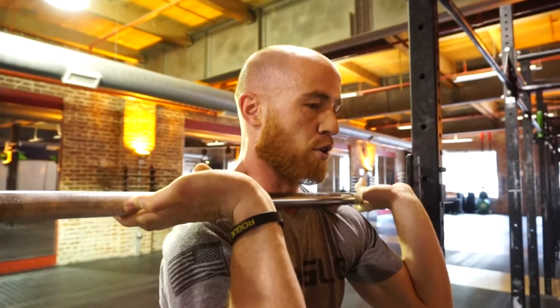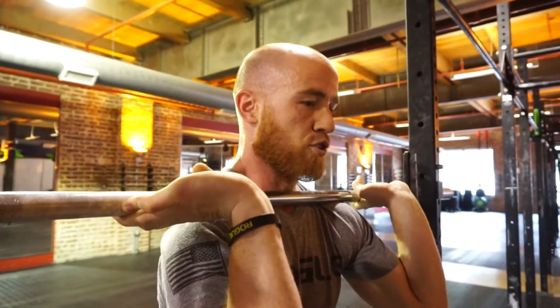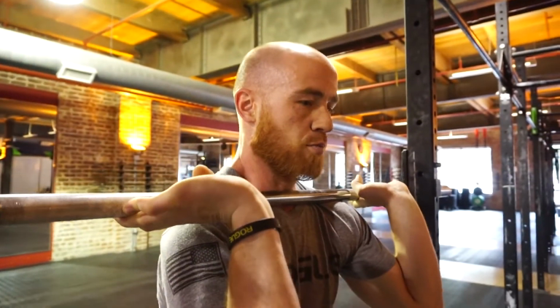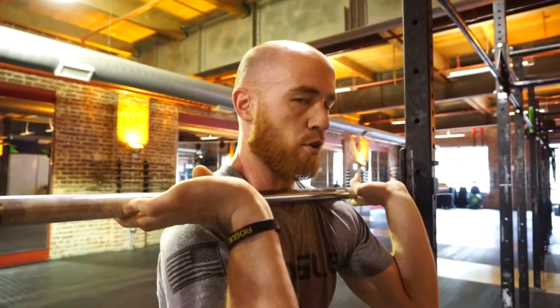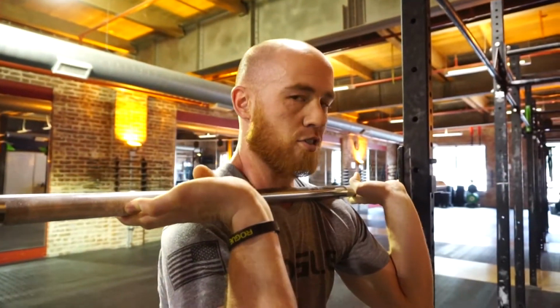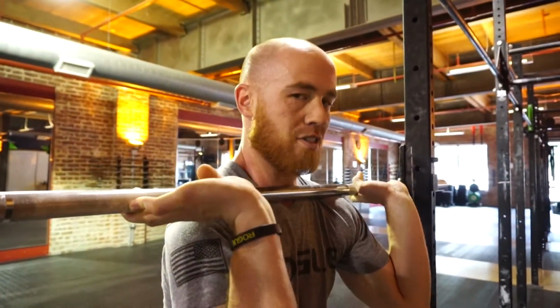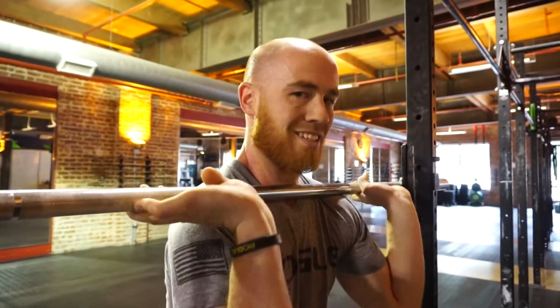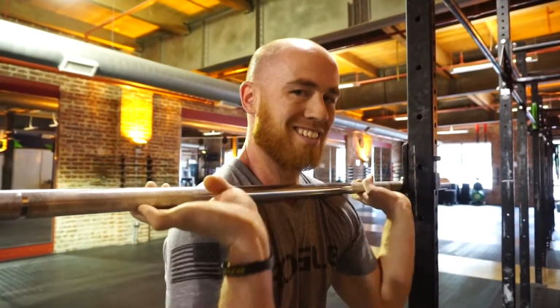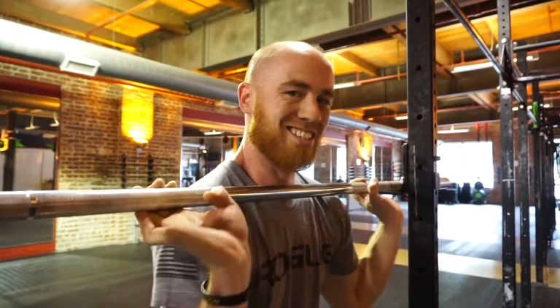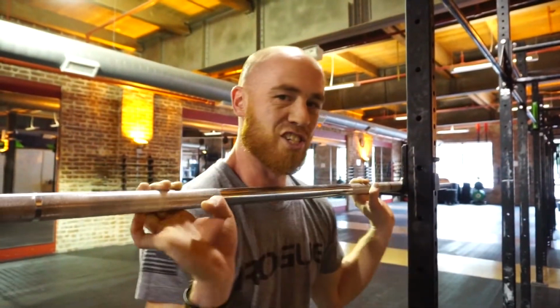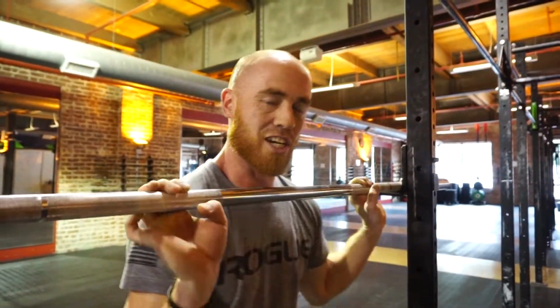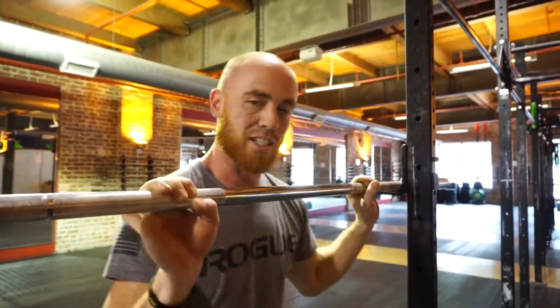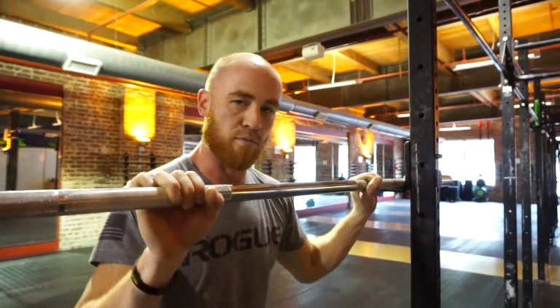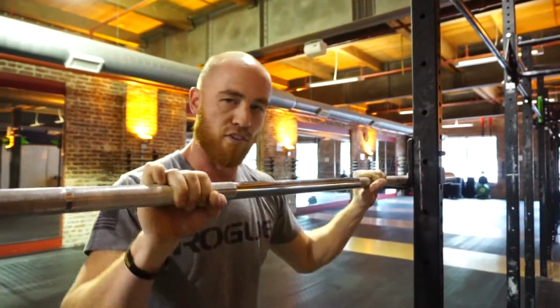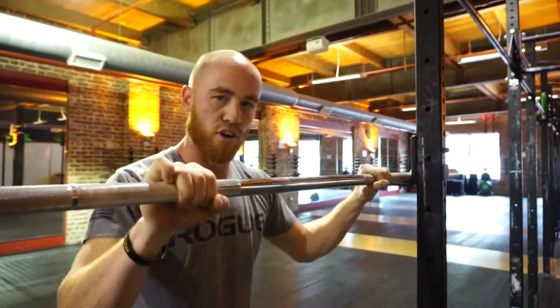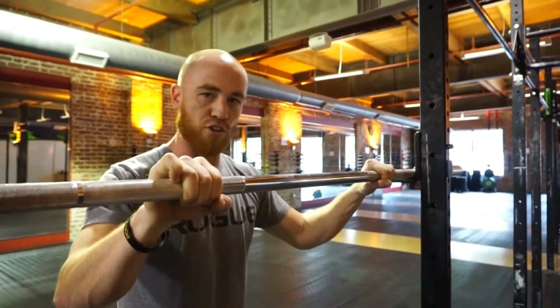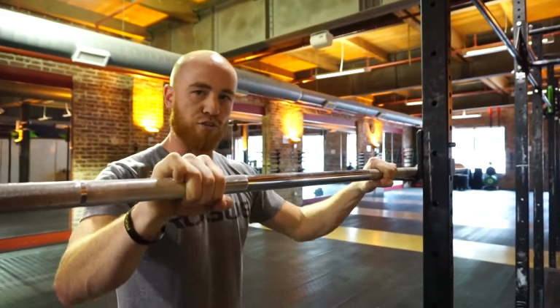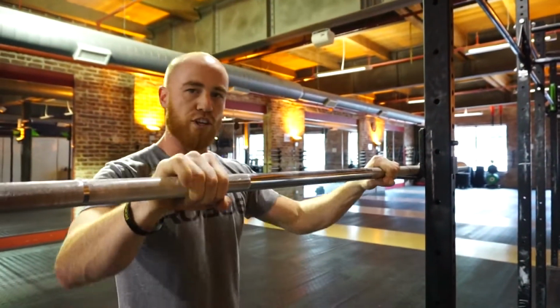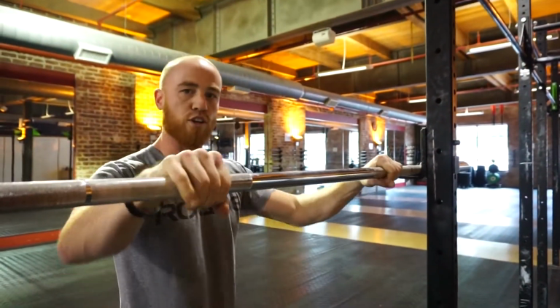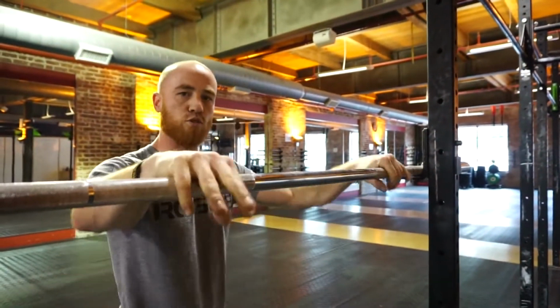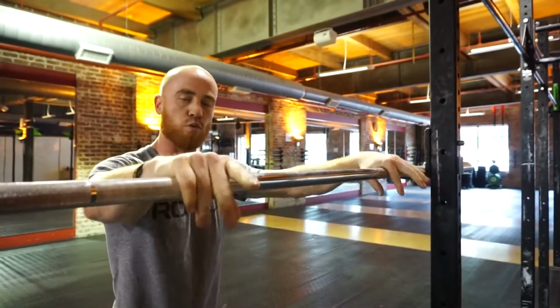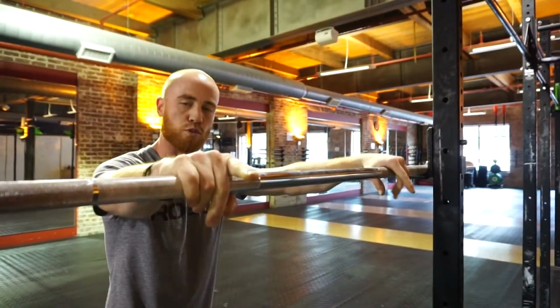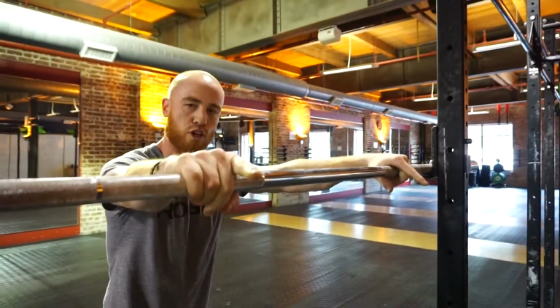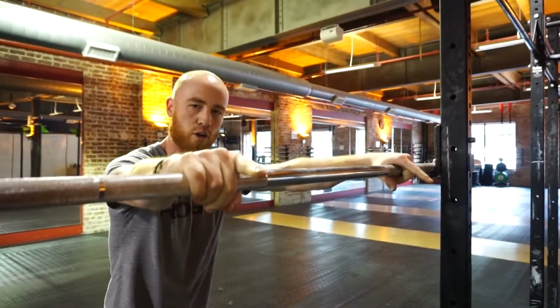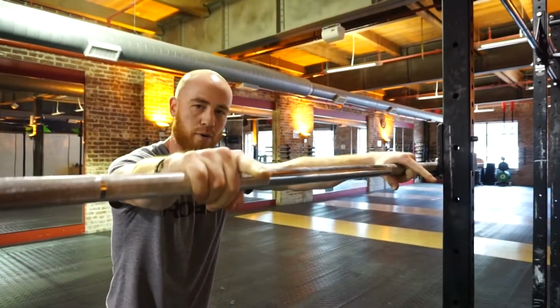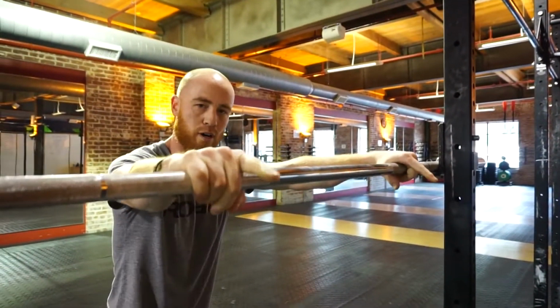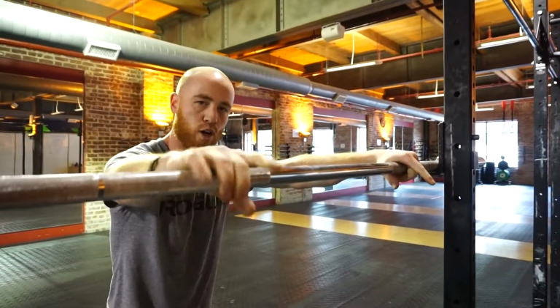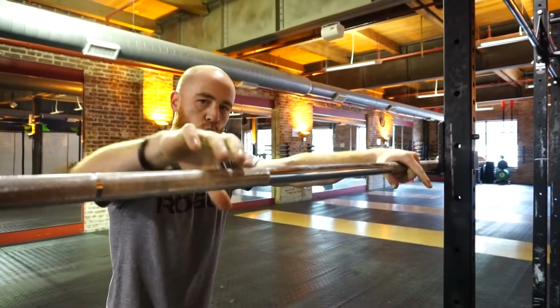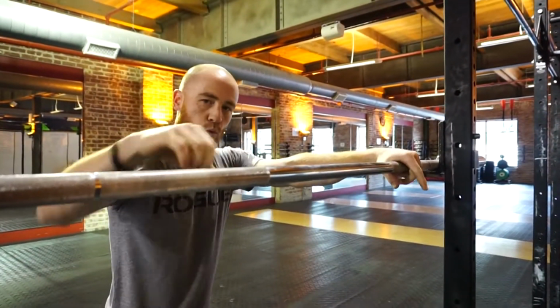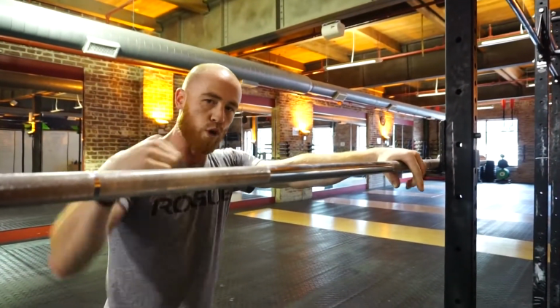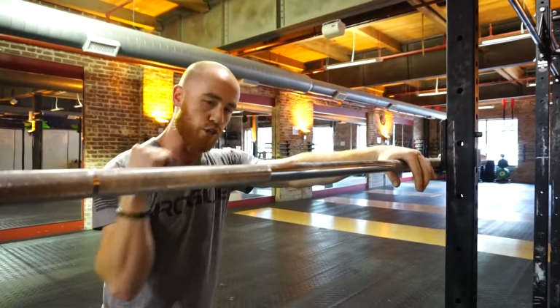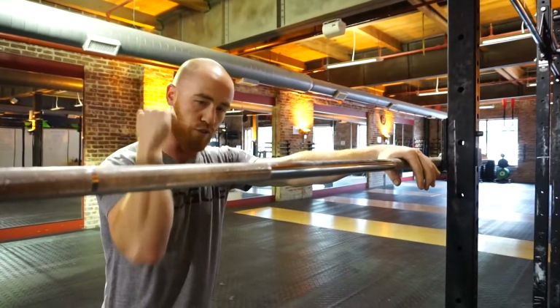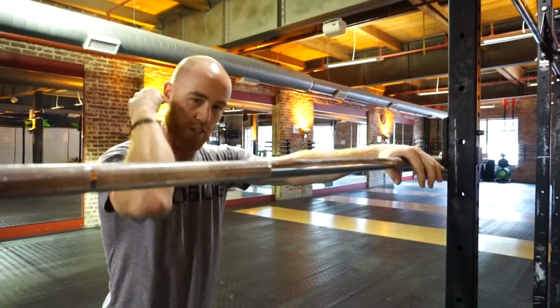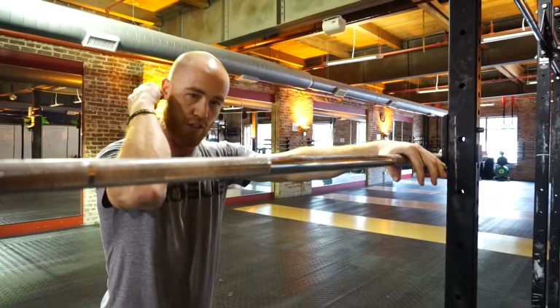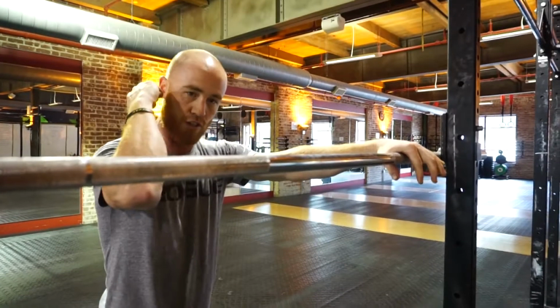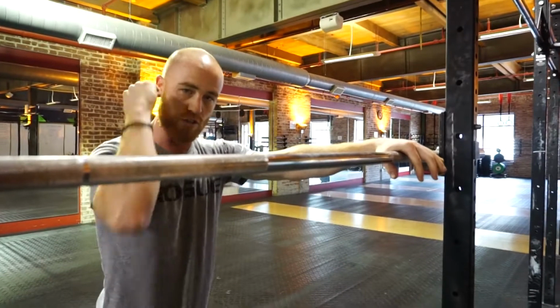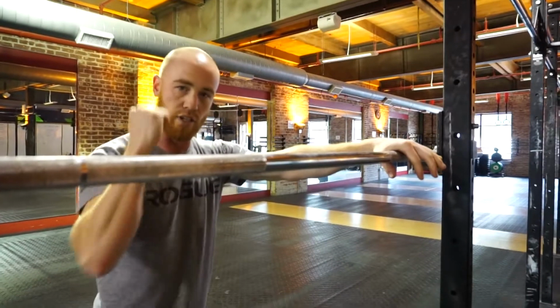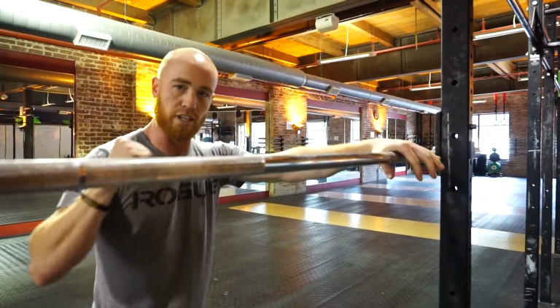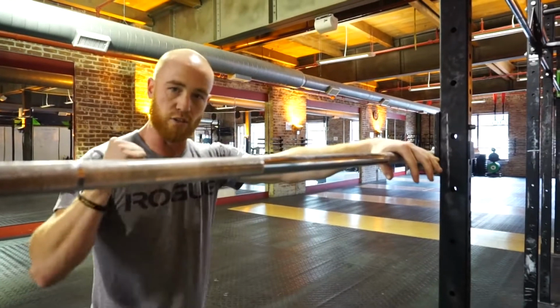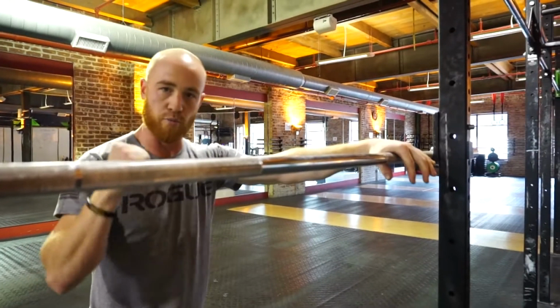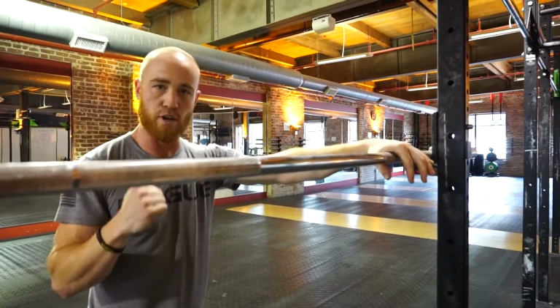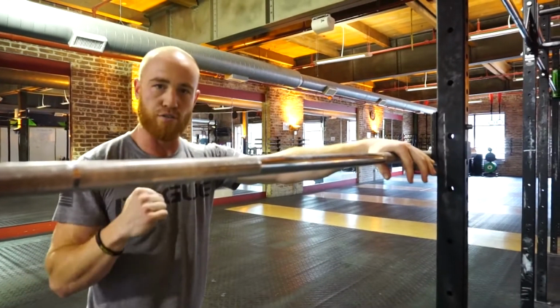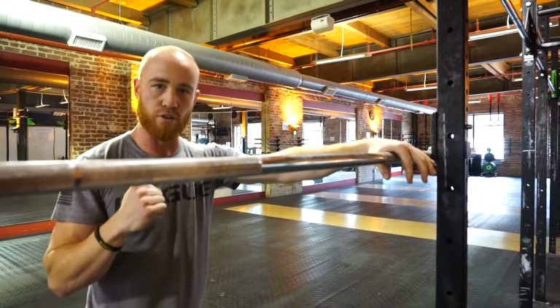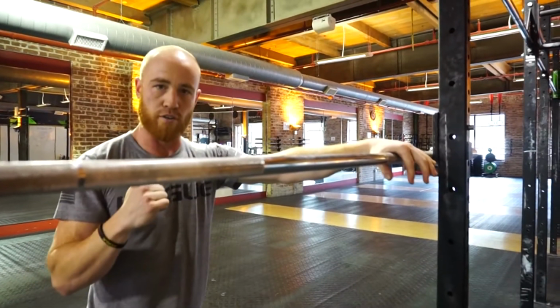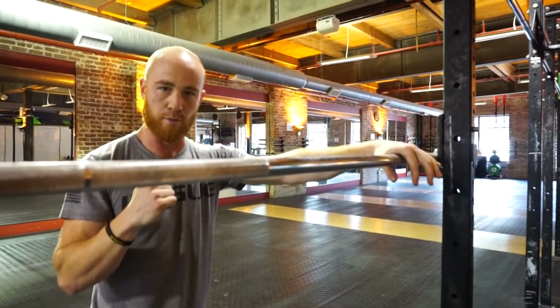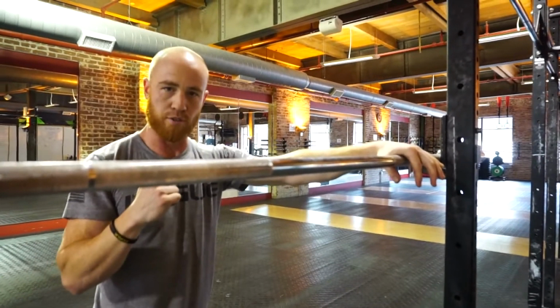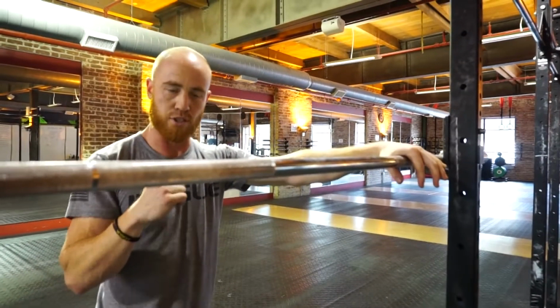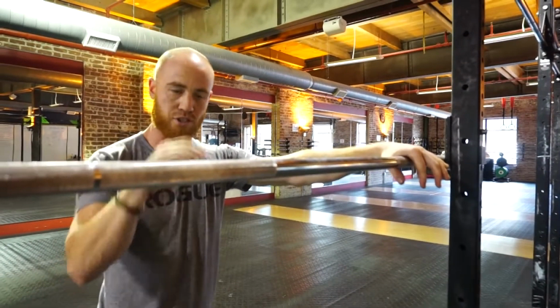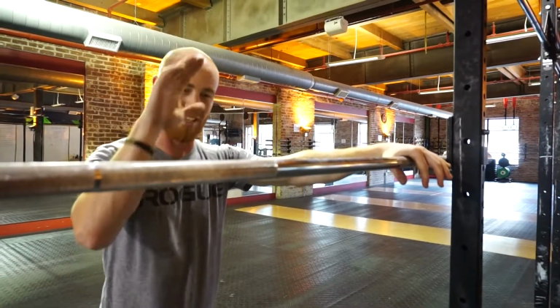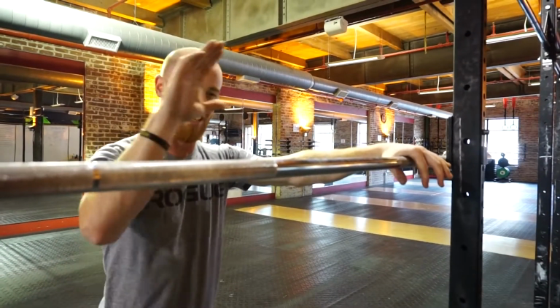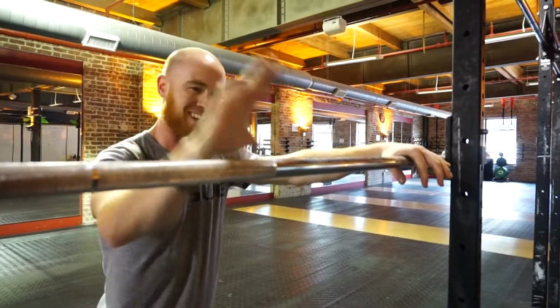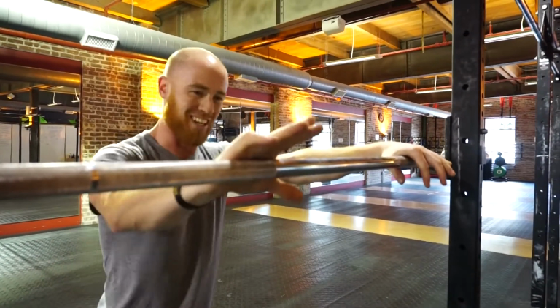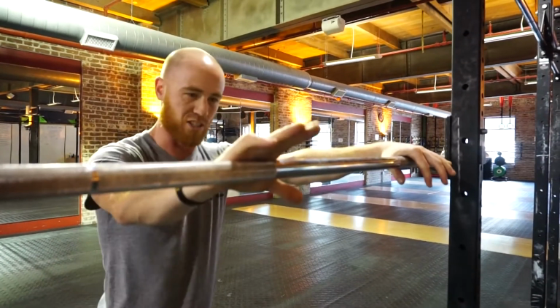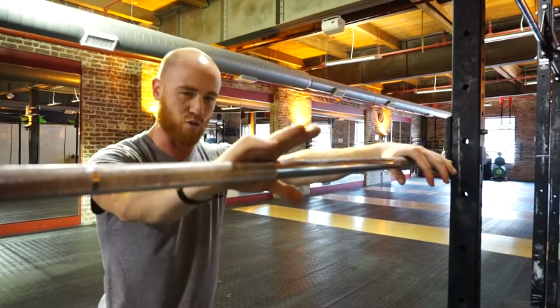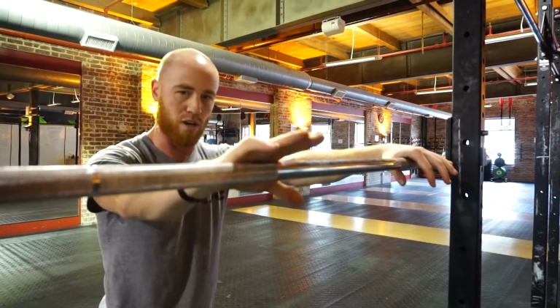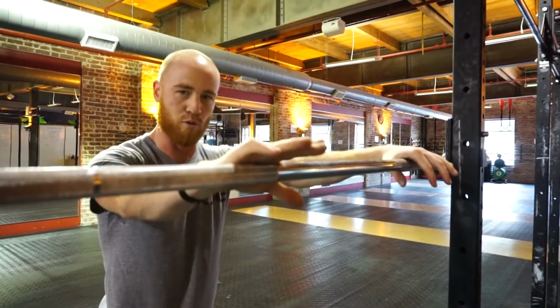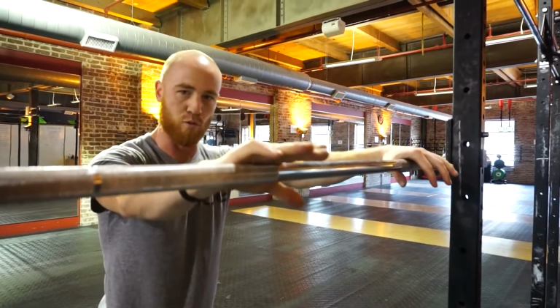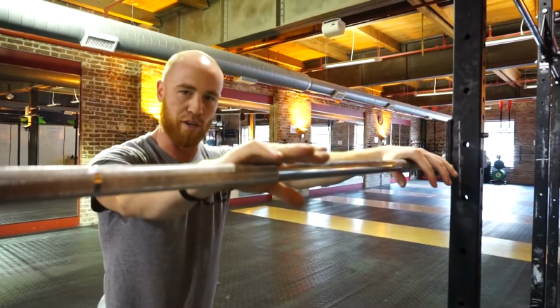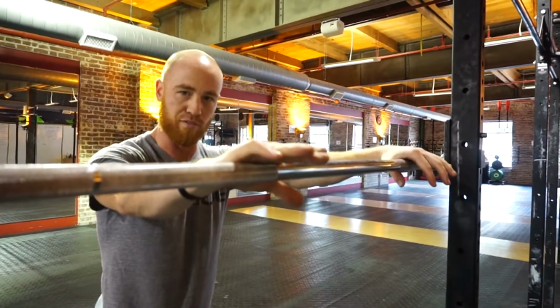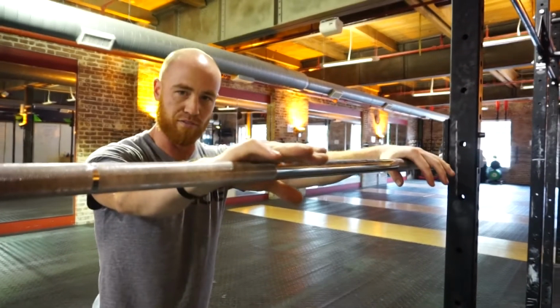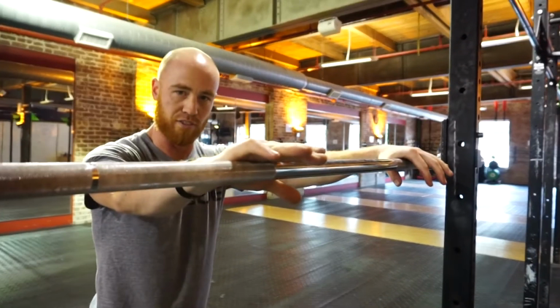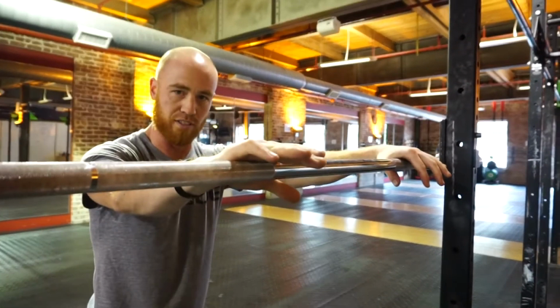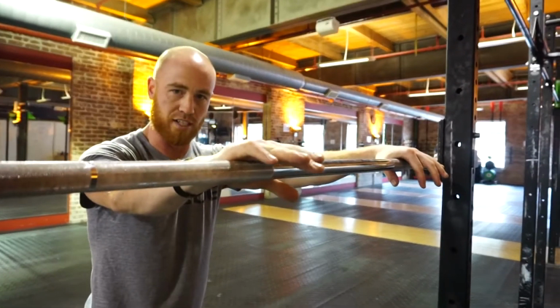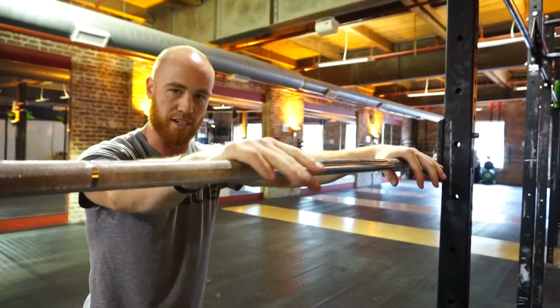The front rack position might look a little different from person to person. Check some of our other videos — we'll talk about what you need to do to get into a better front rack position and squat more weight from the front side.